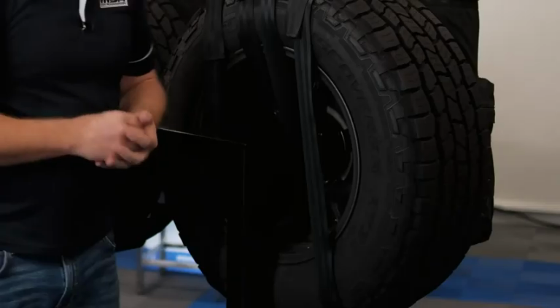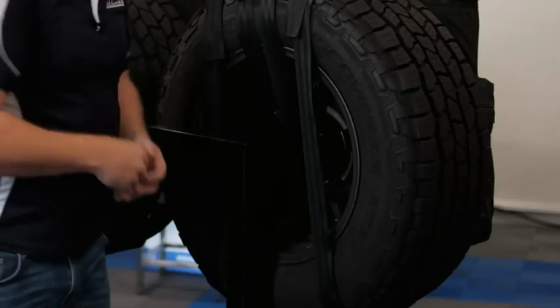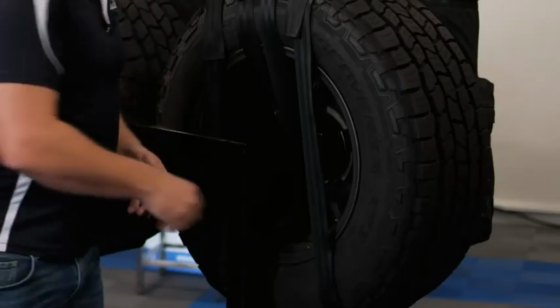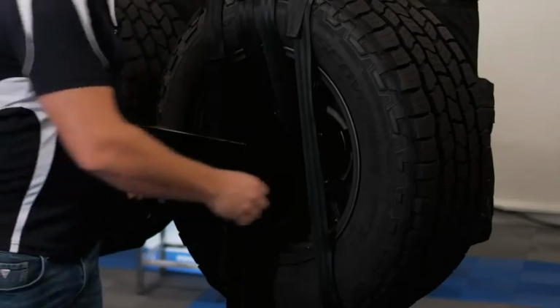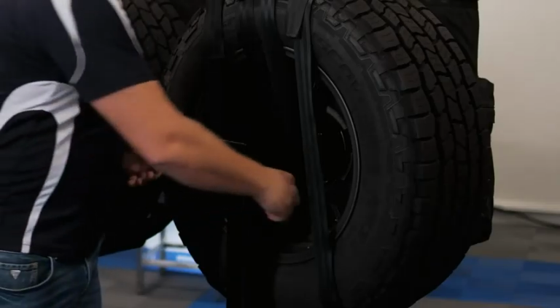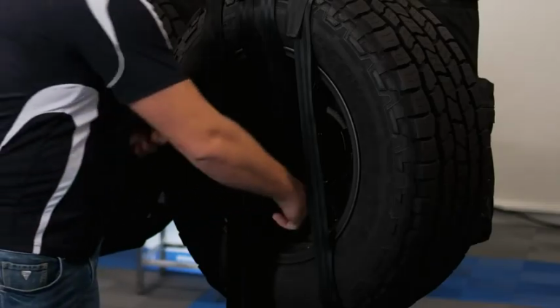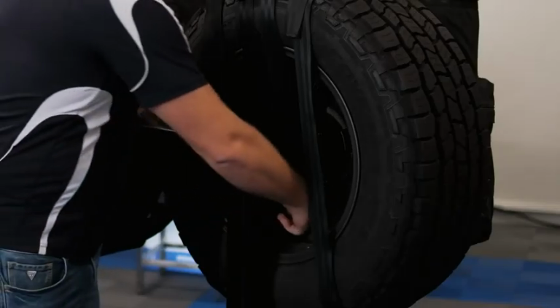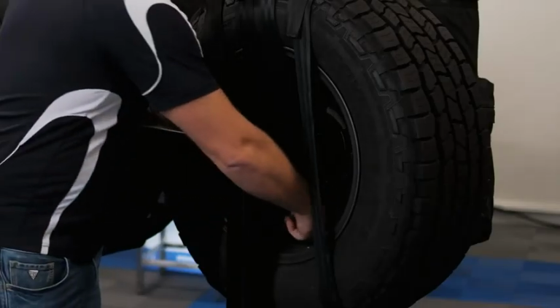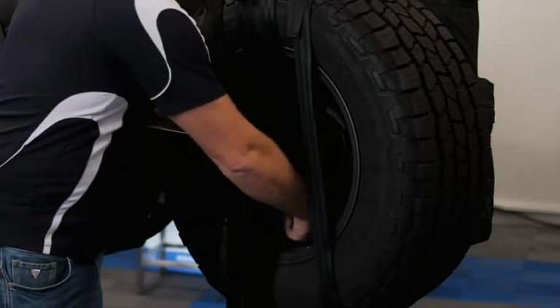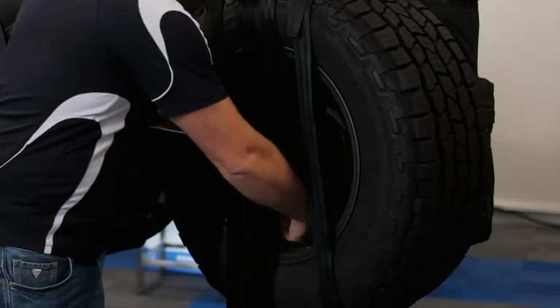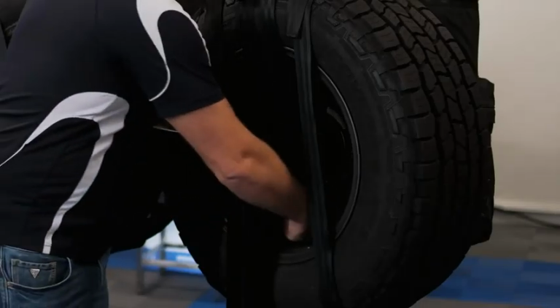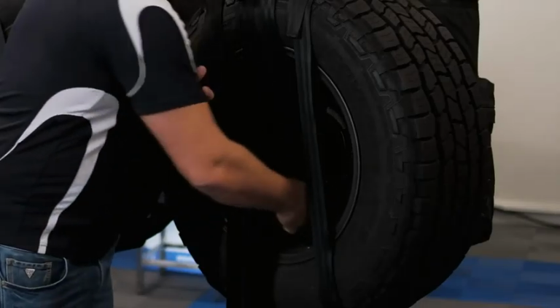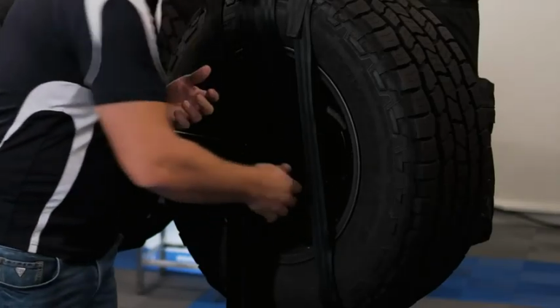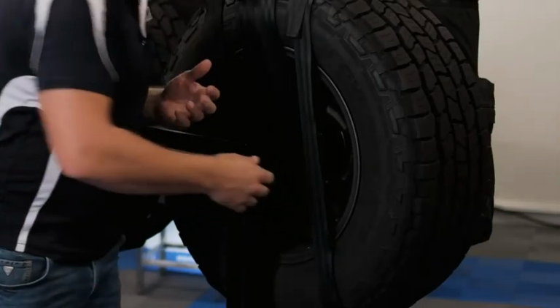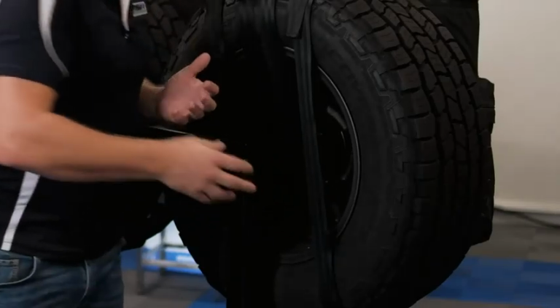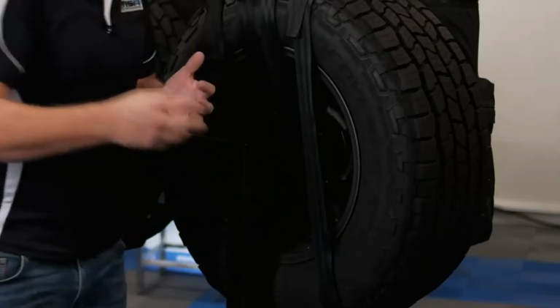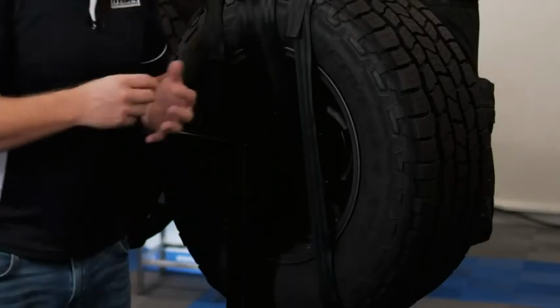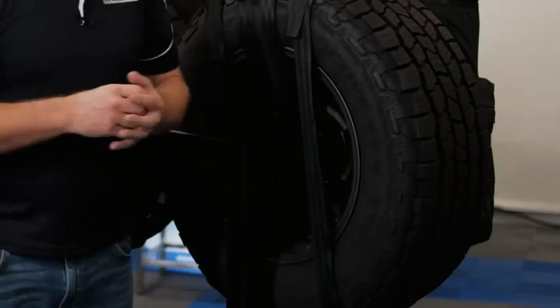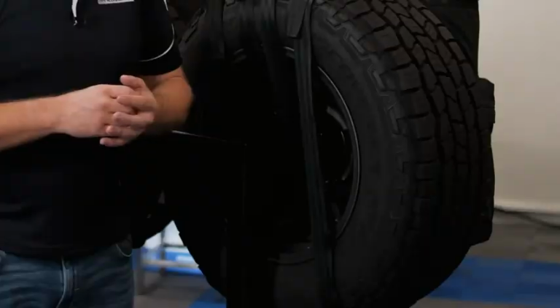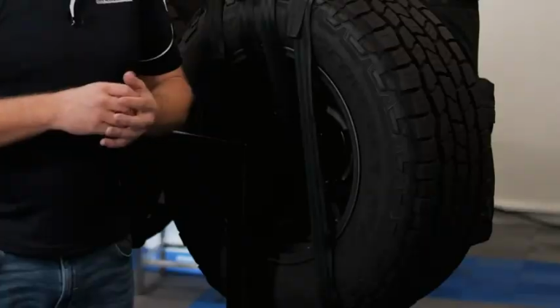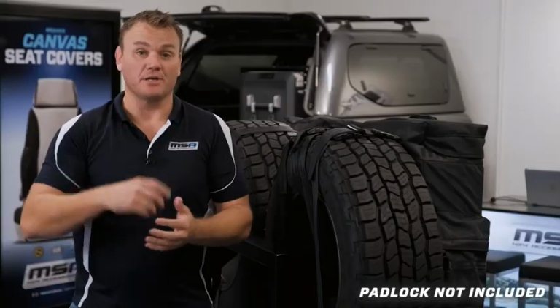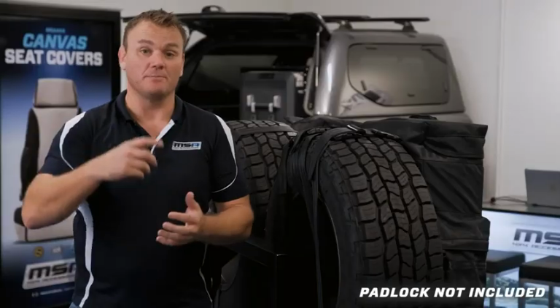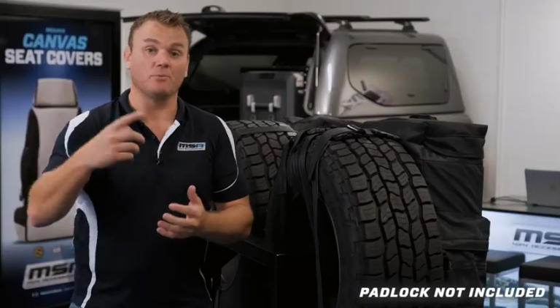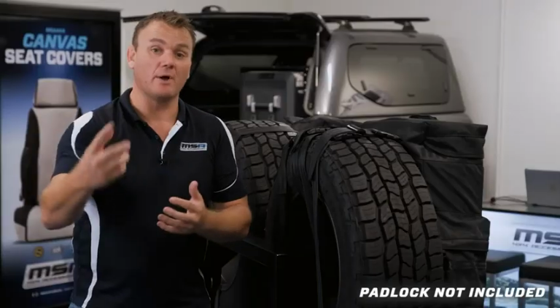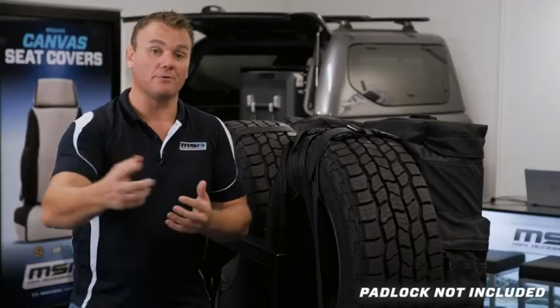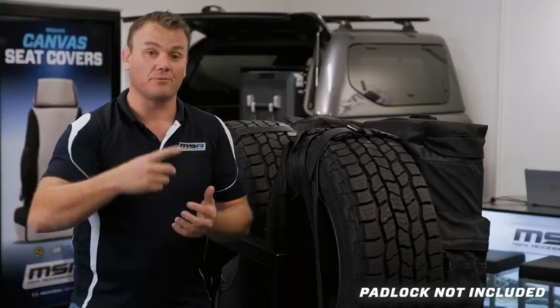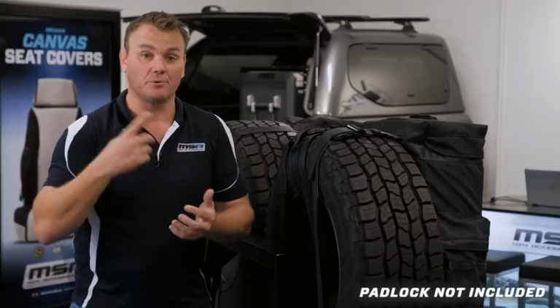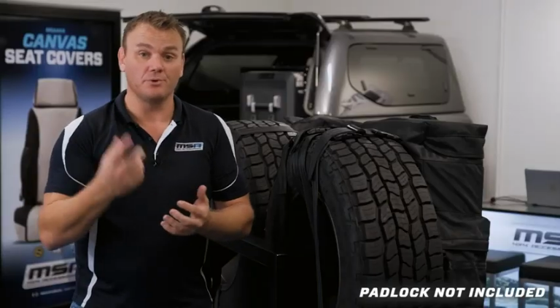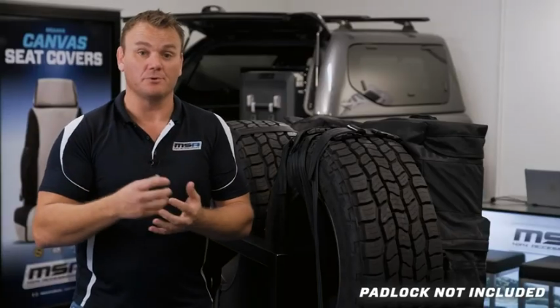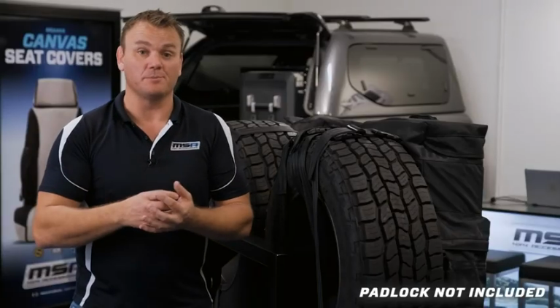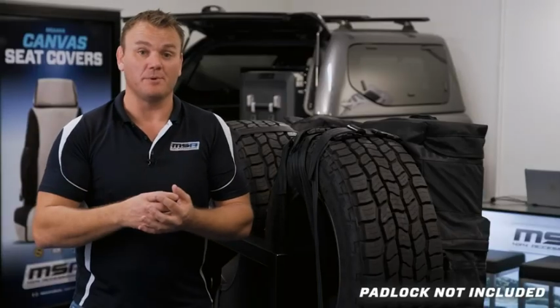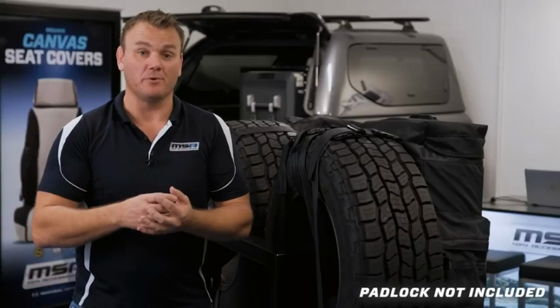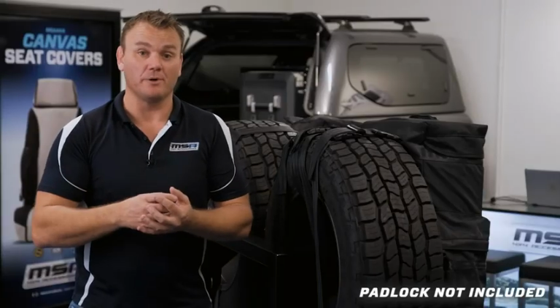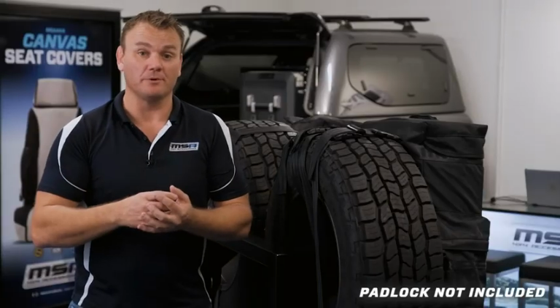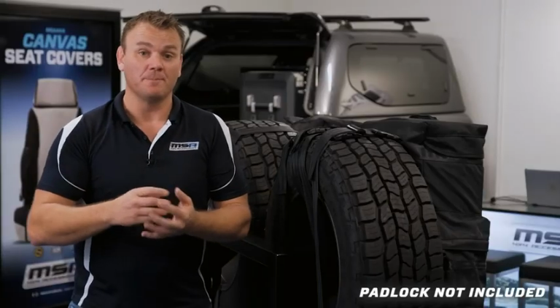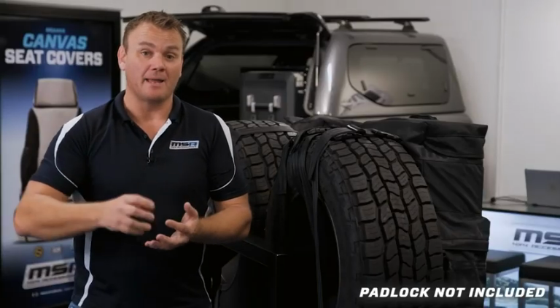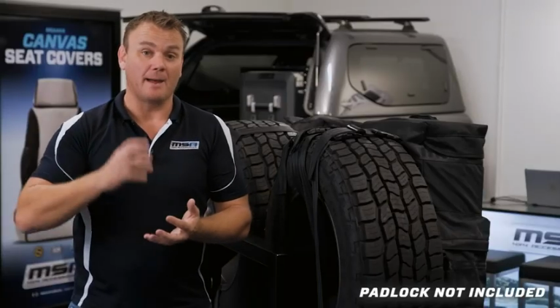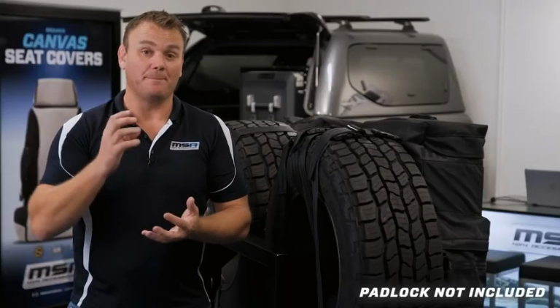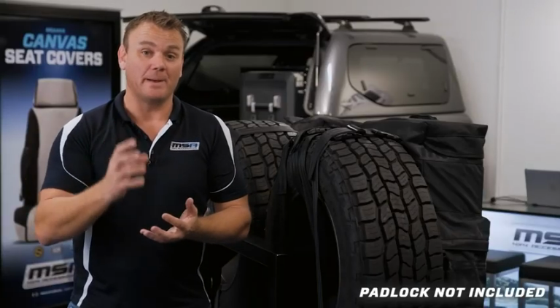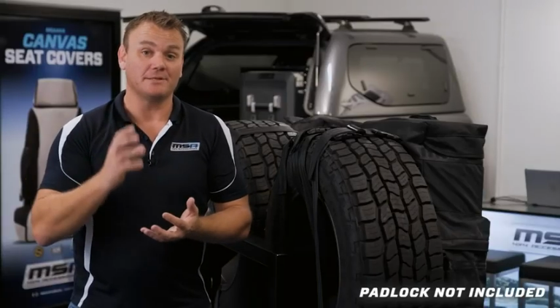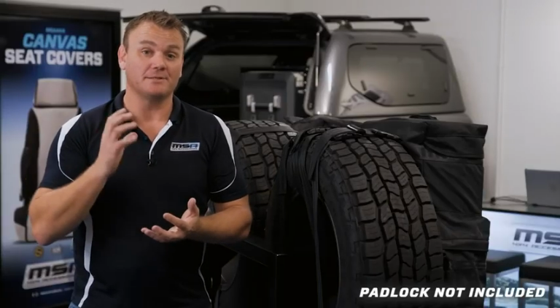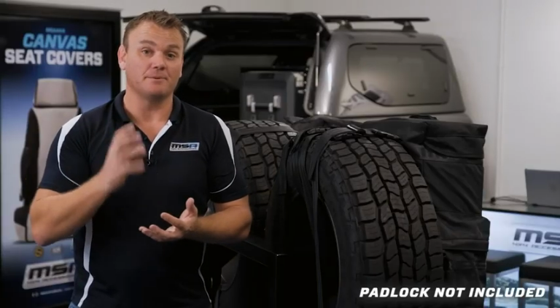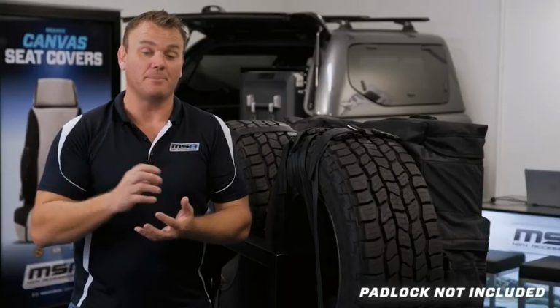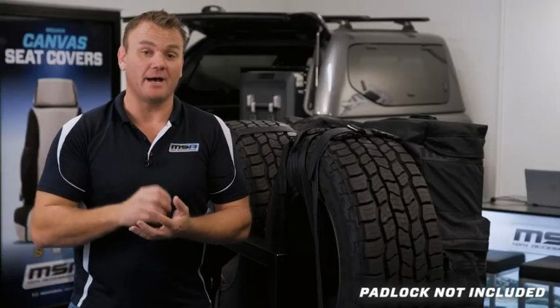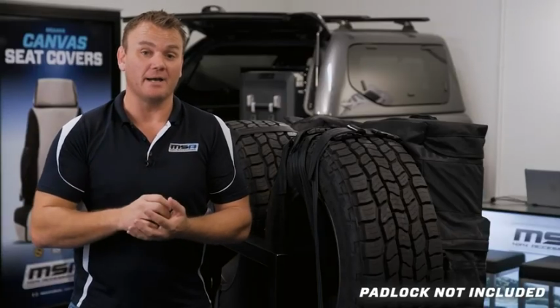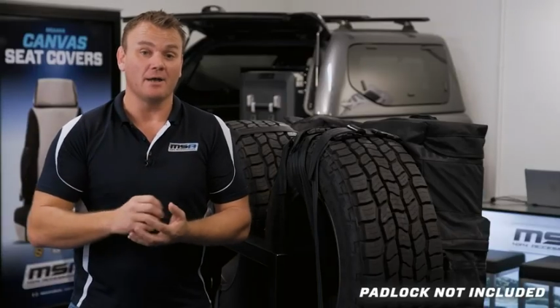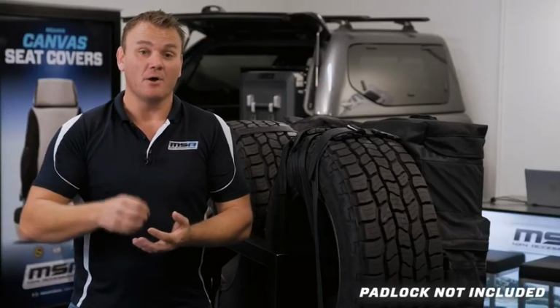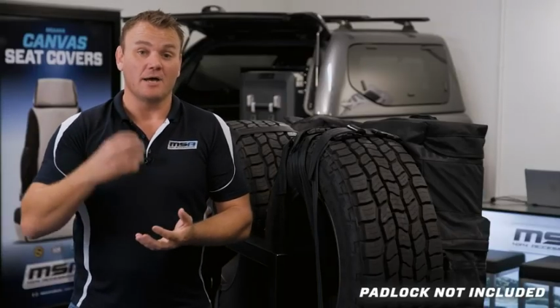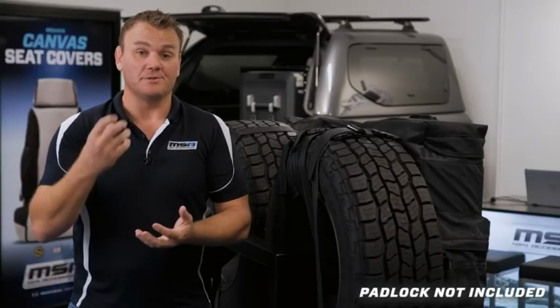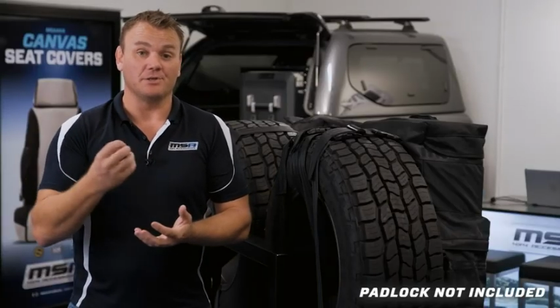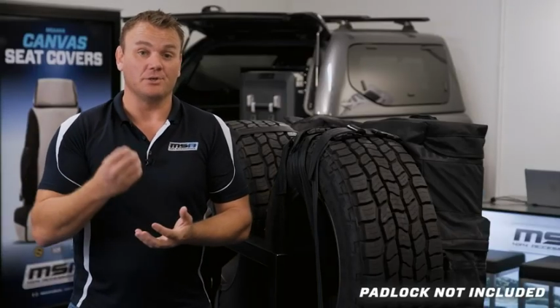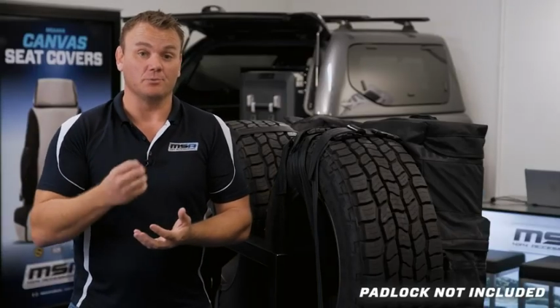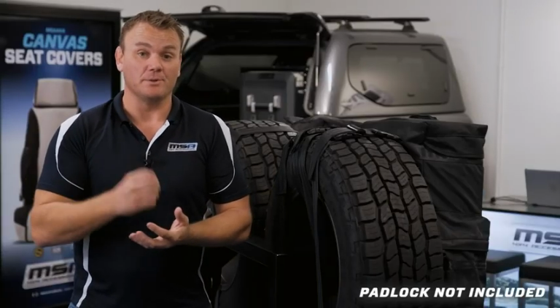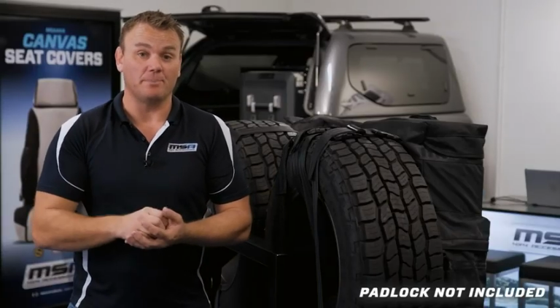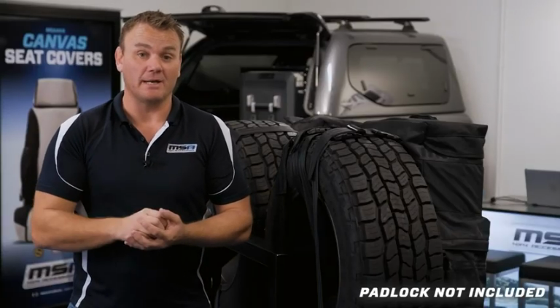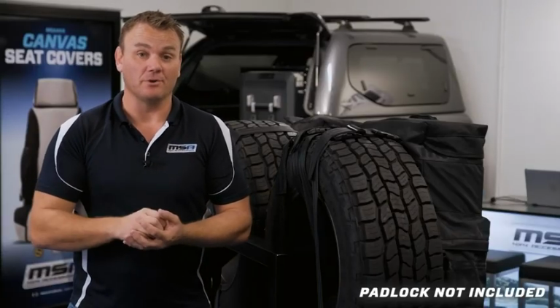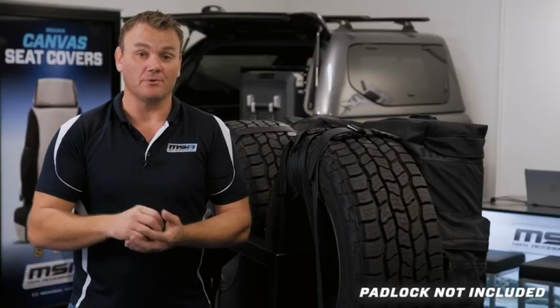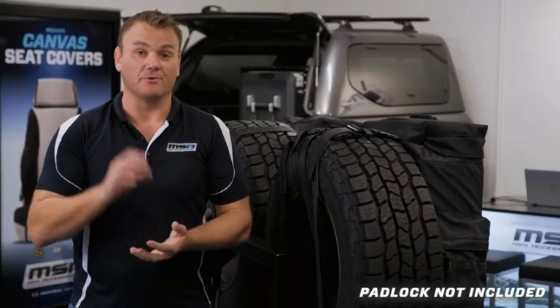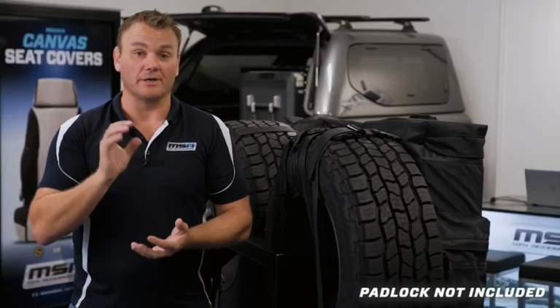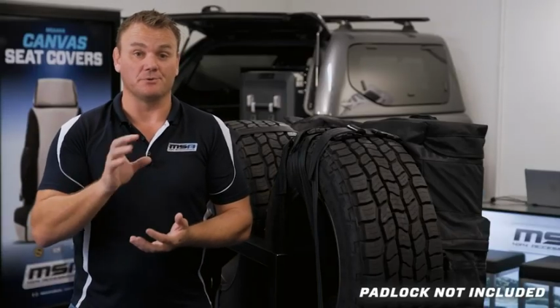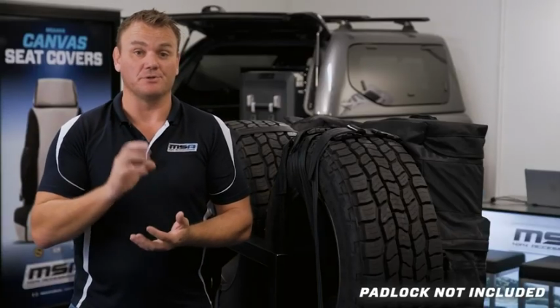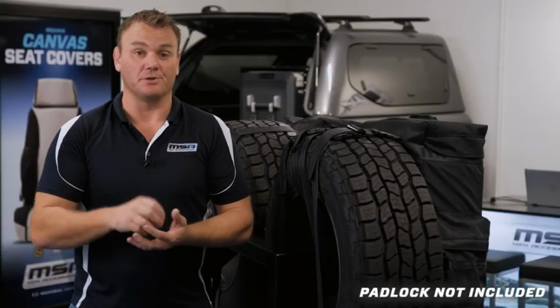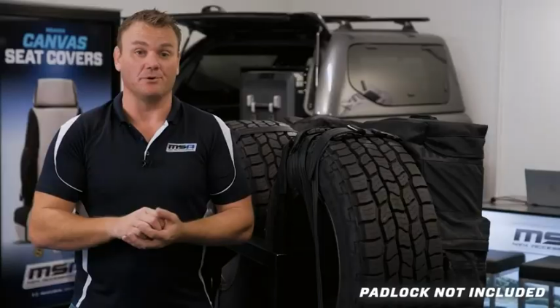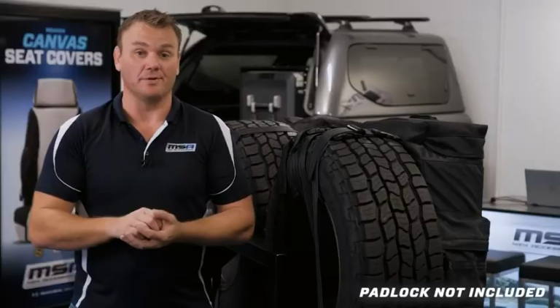It also comes with a security strap that can be wound through your spare wheel and back to the bag, and secured with a padlock for extra security.